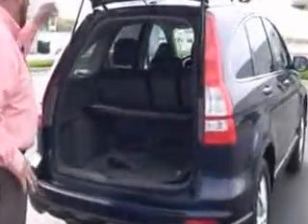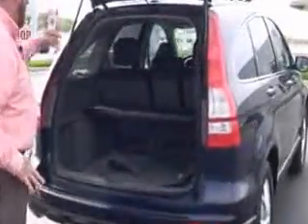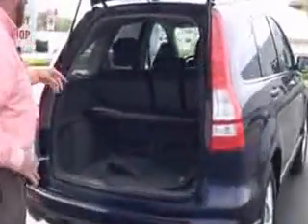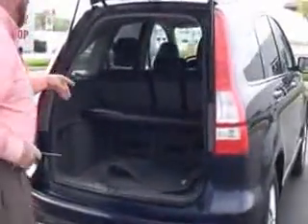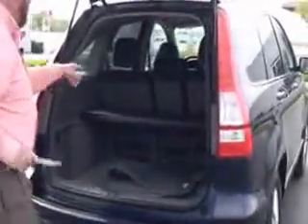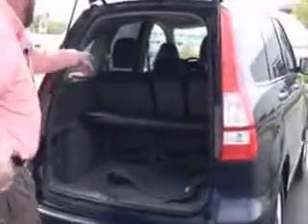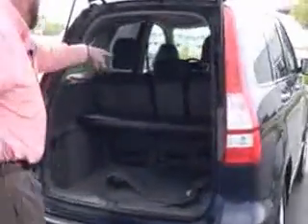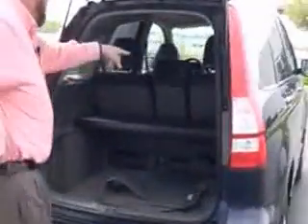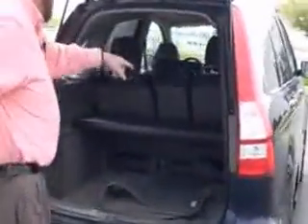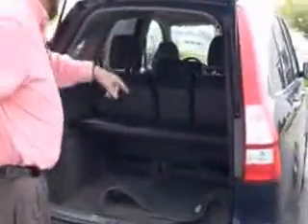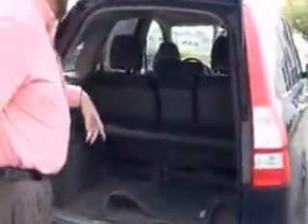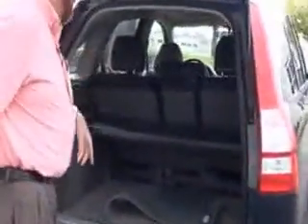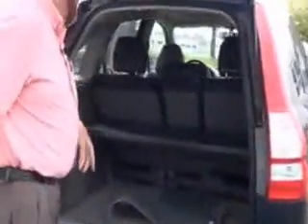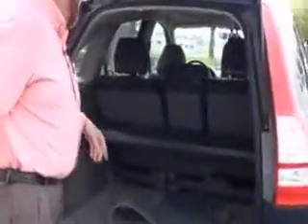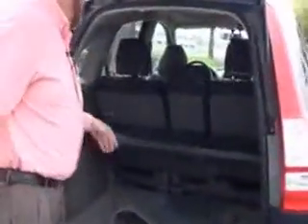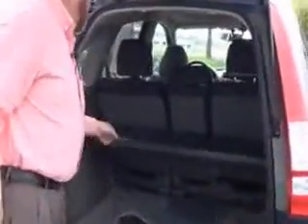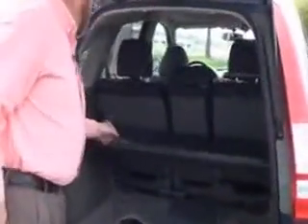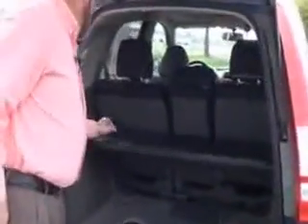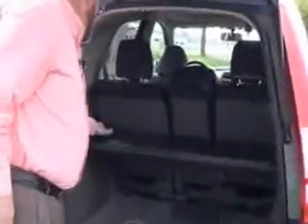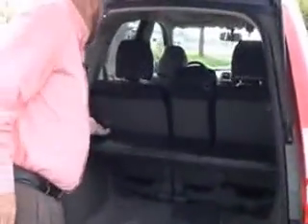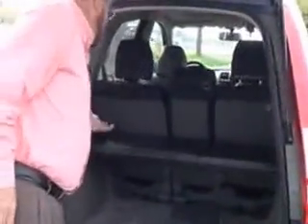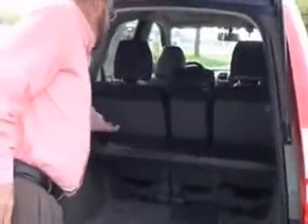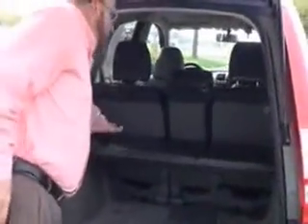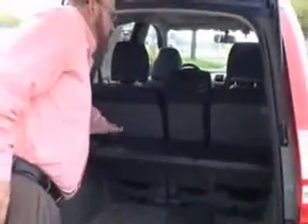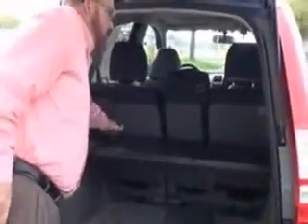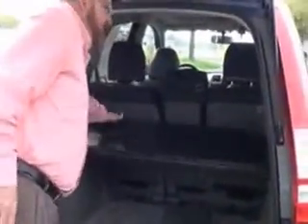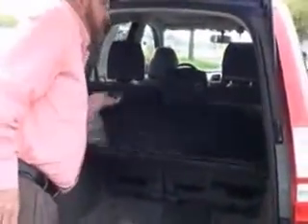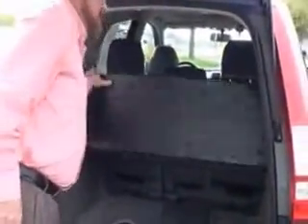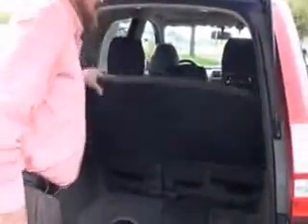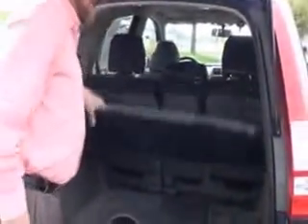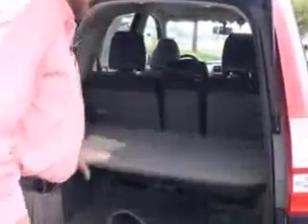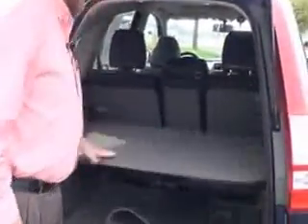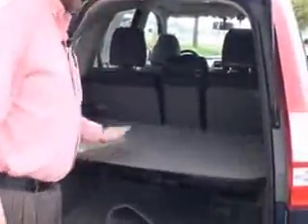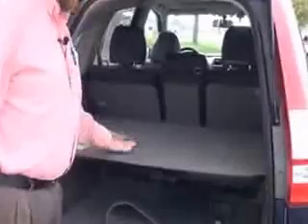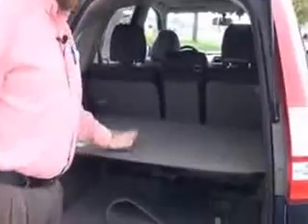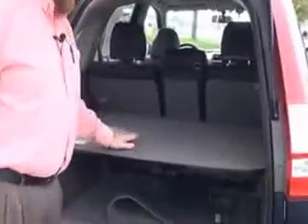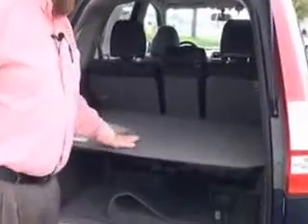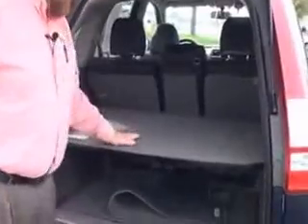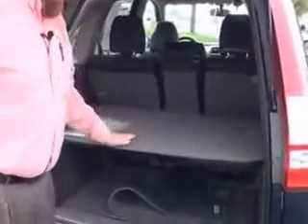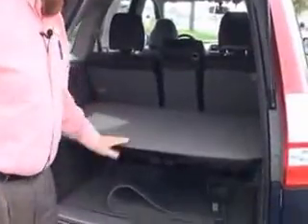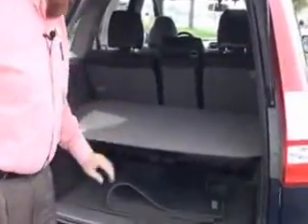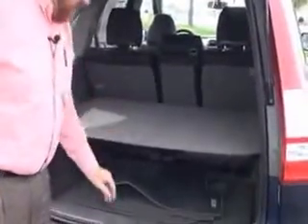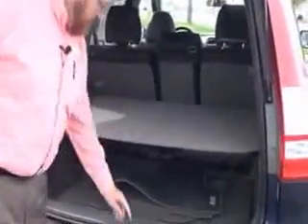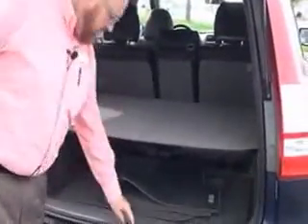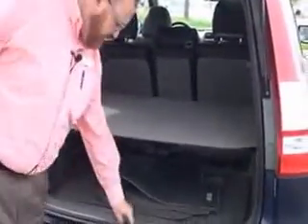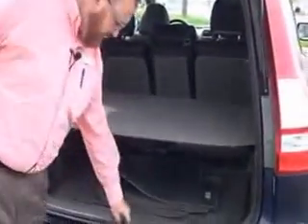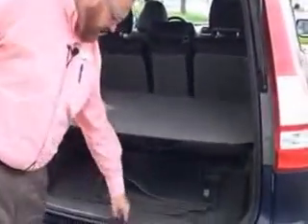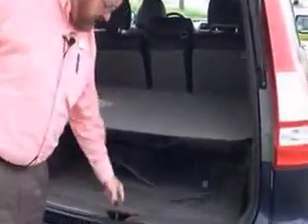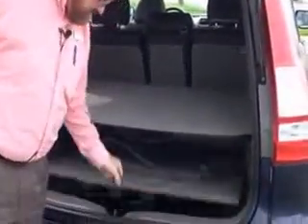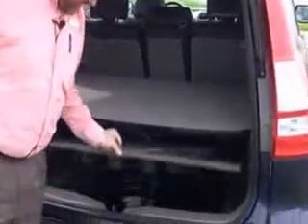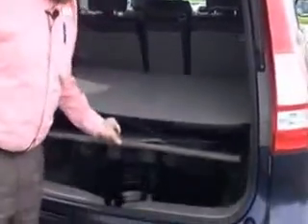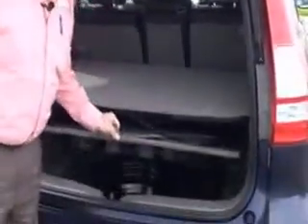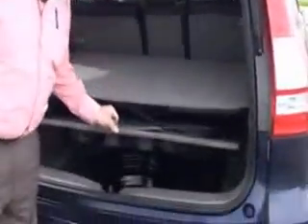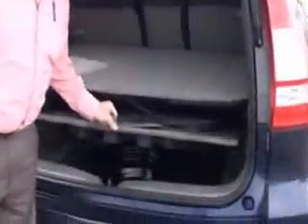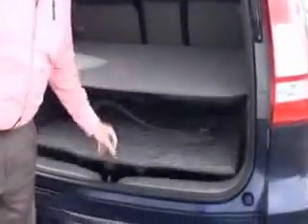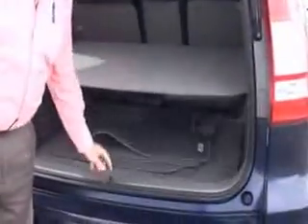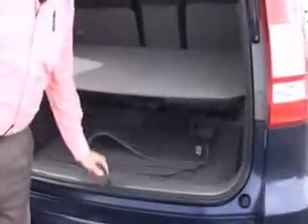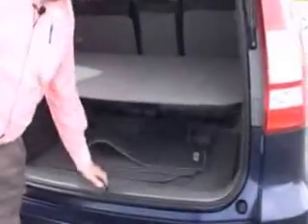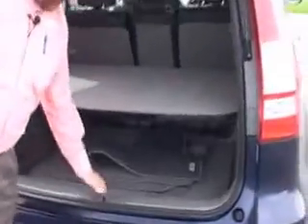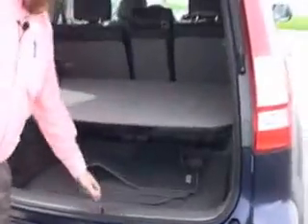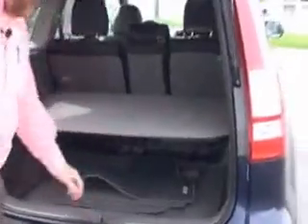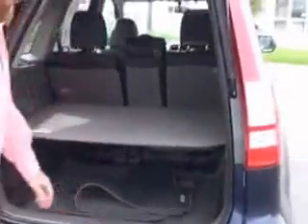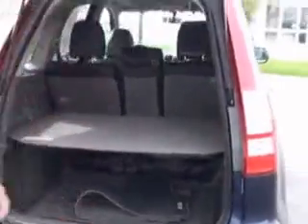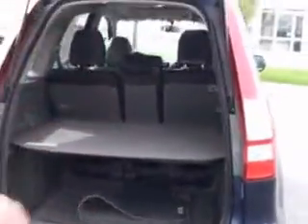You have the 60/40 fold-down seats if you need the additional space, a hard cargo cover, spare tire and jacking tools, and all the mats are here.